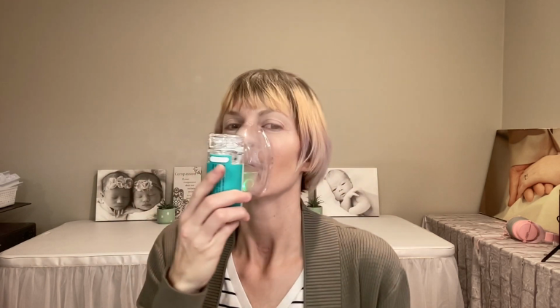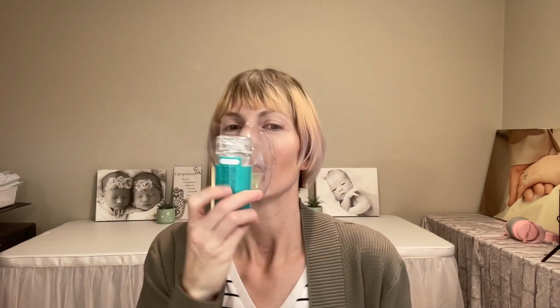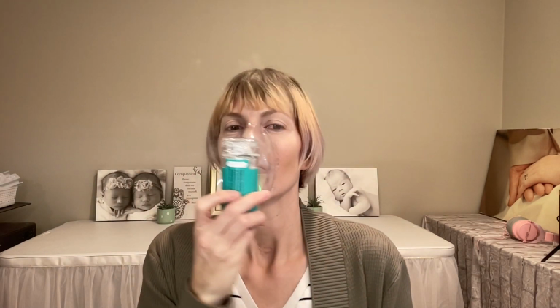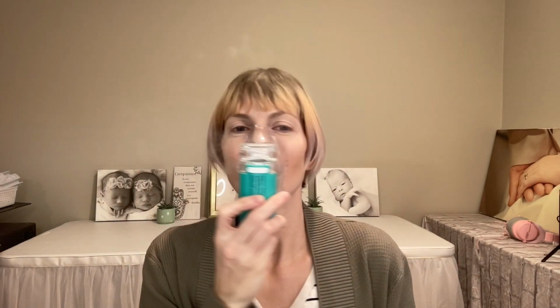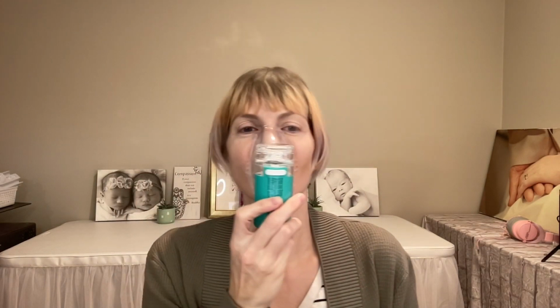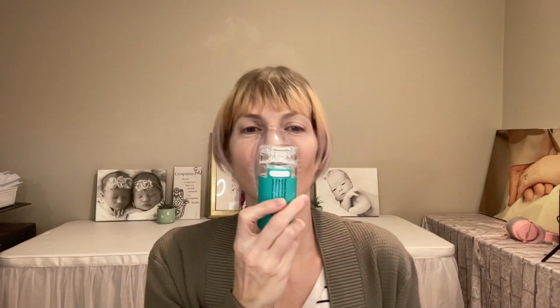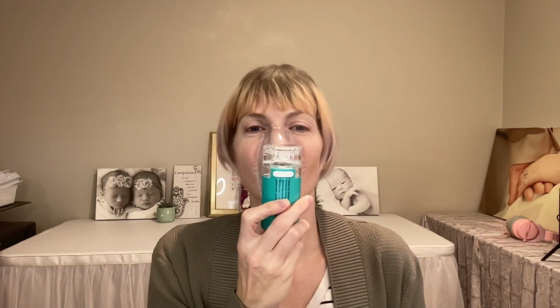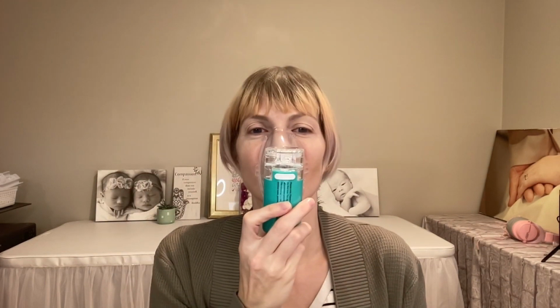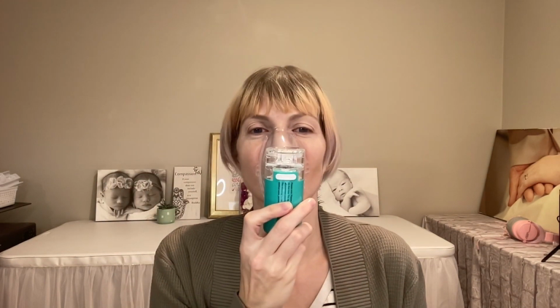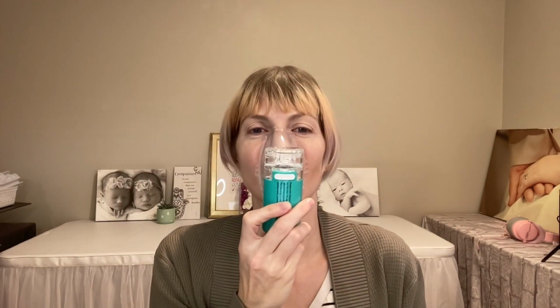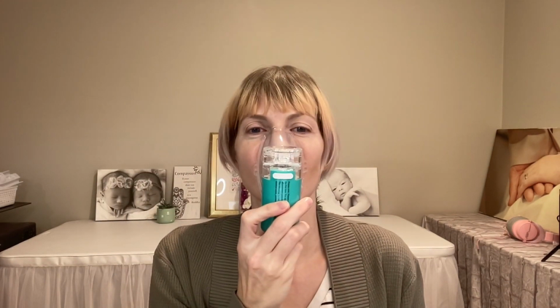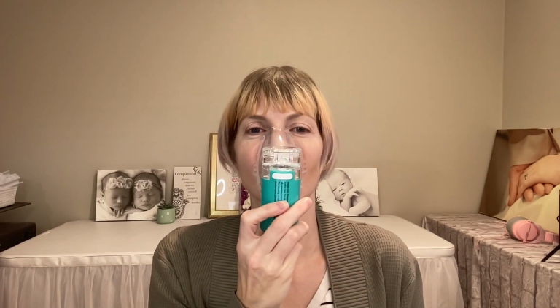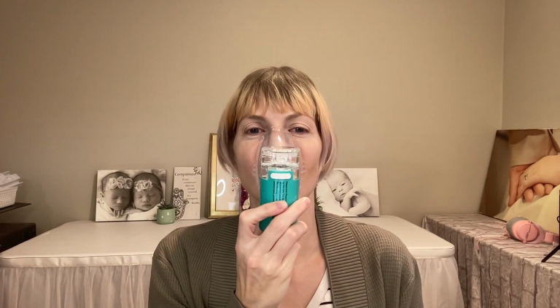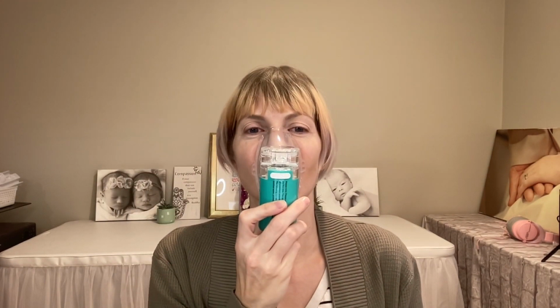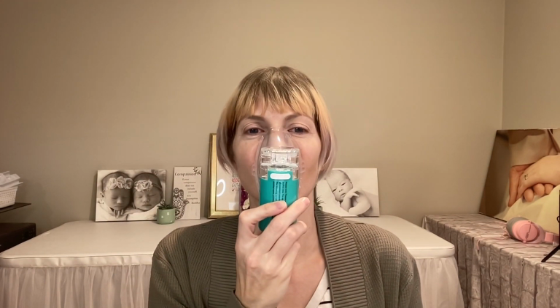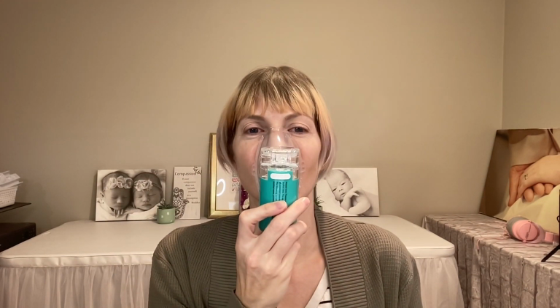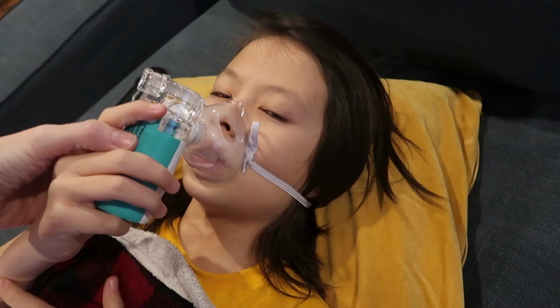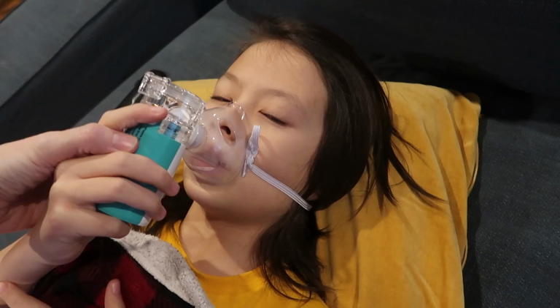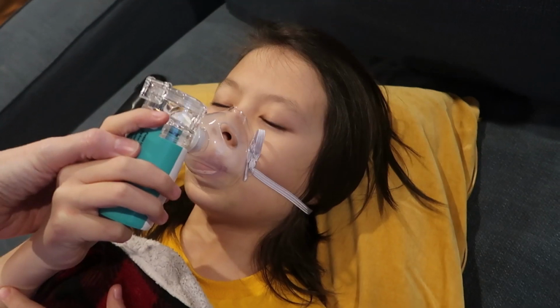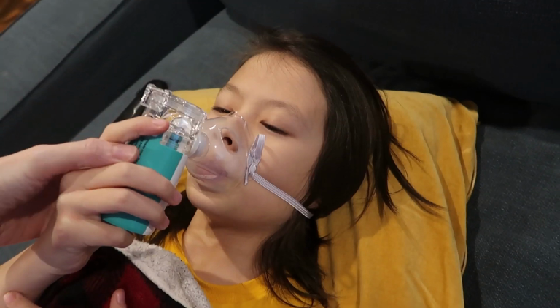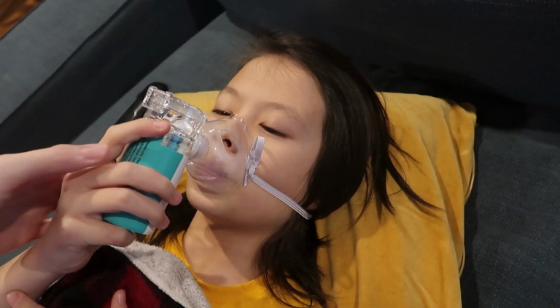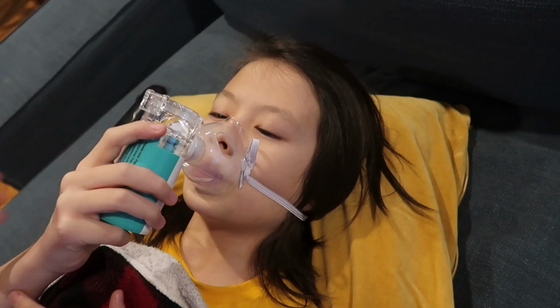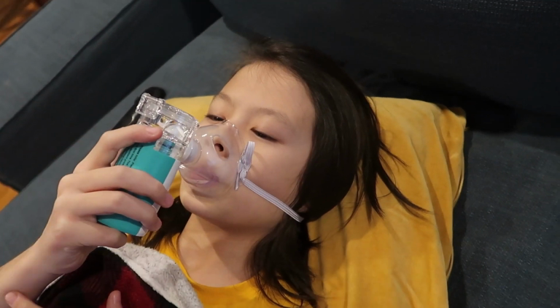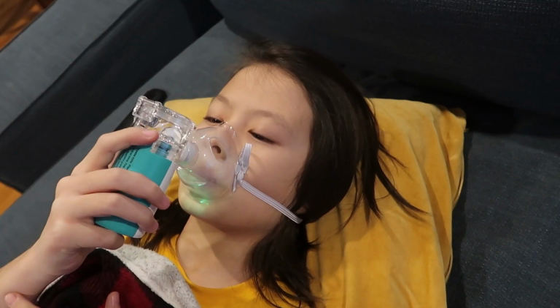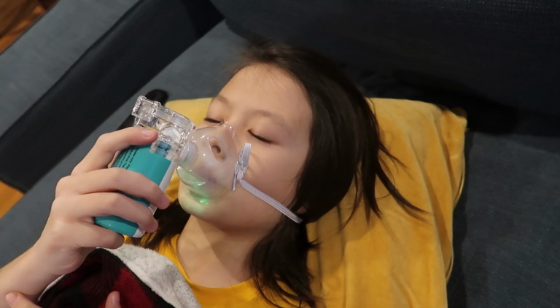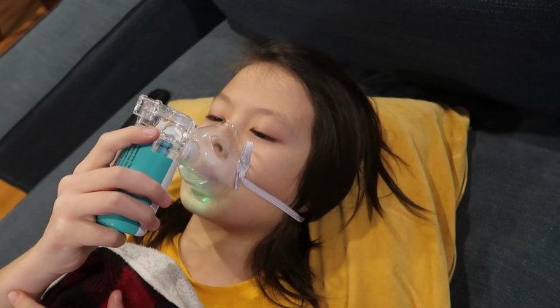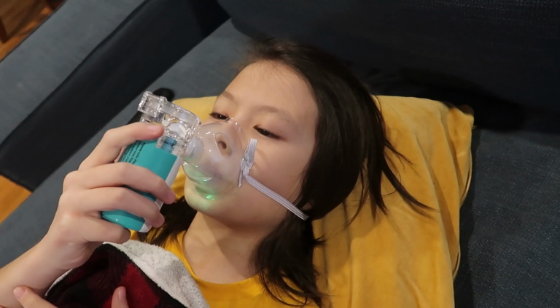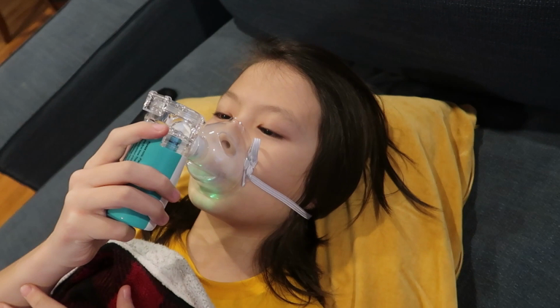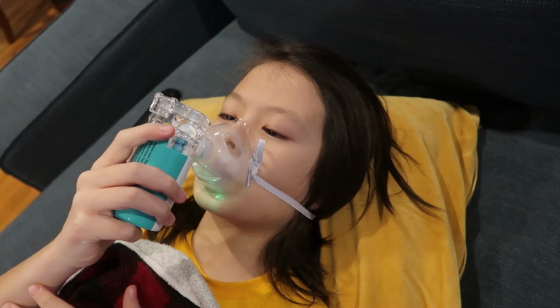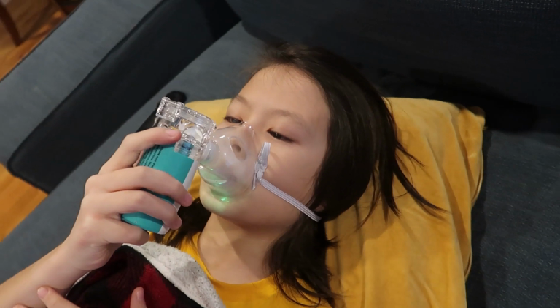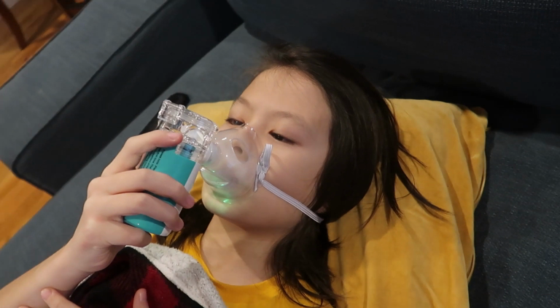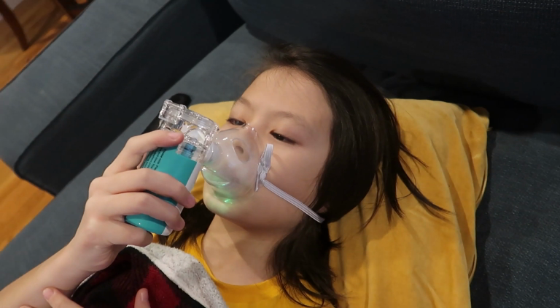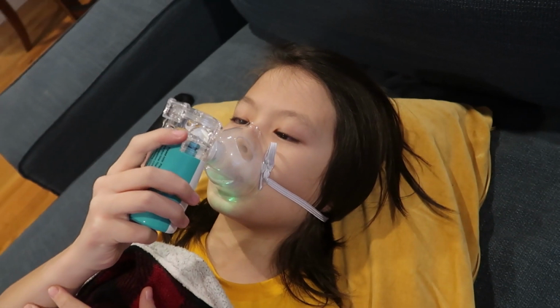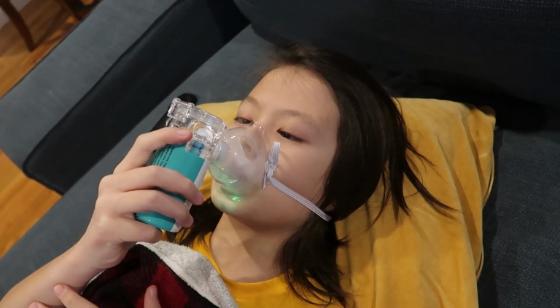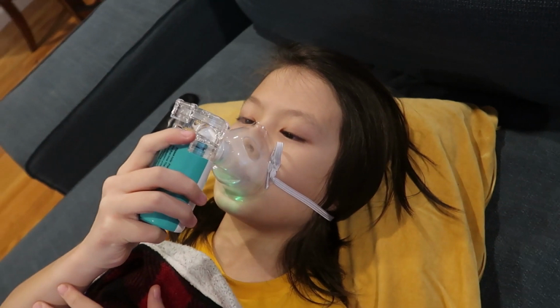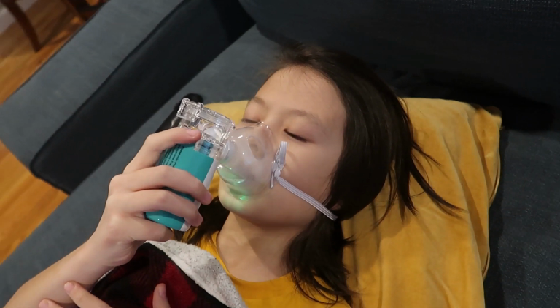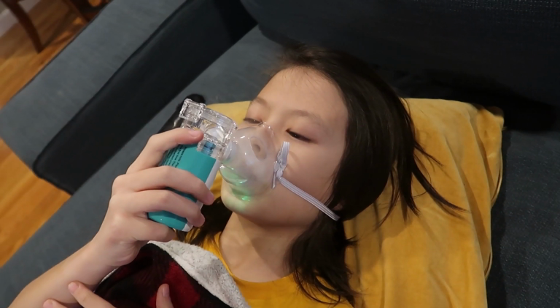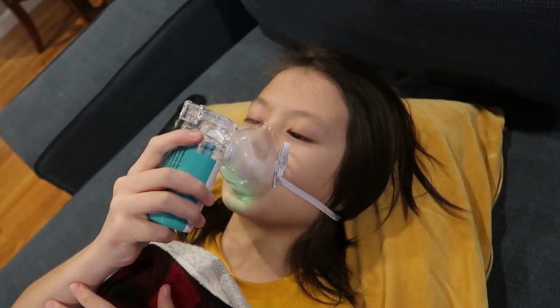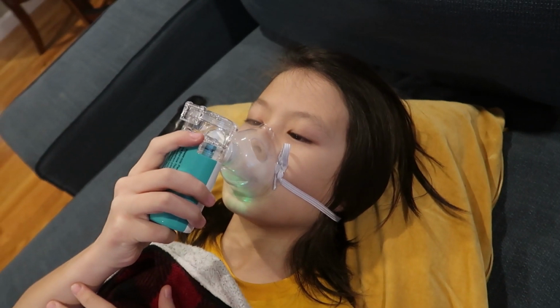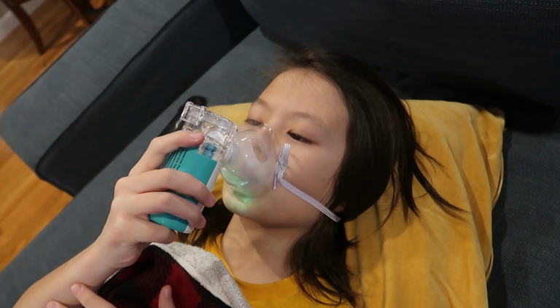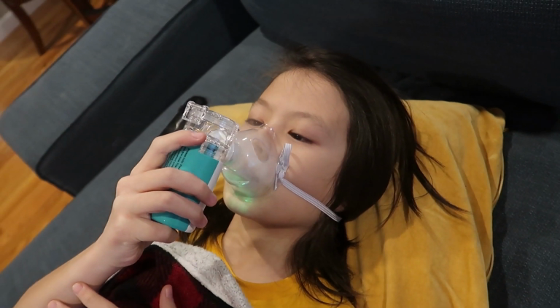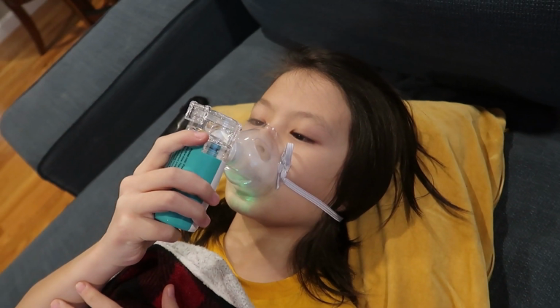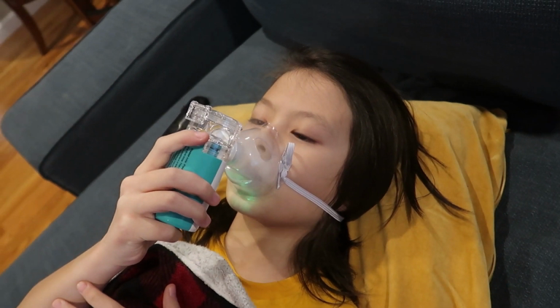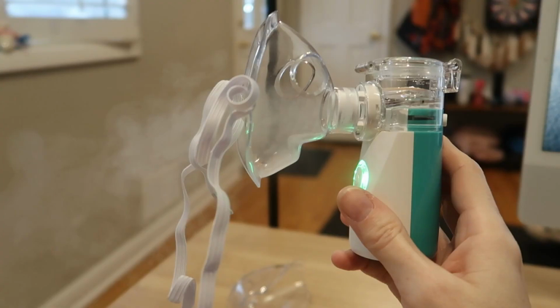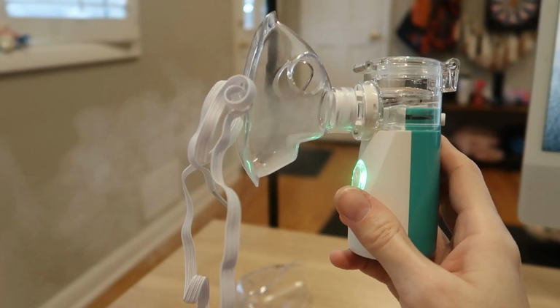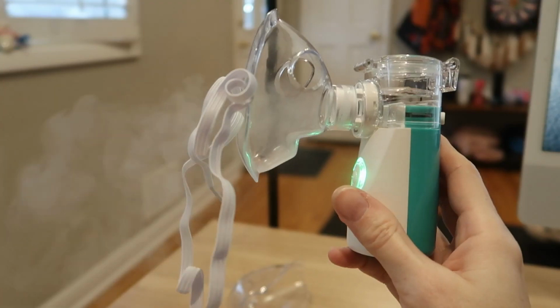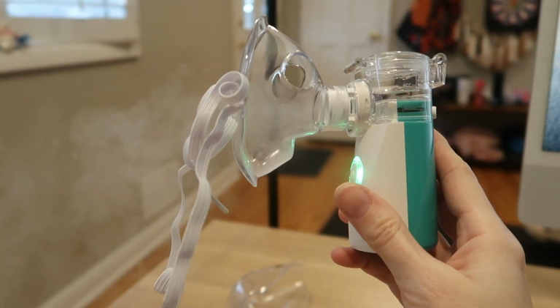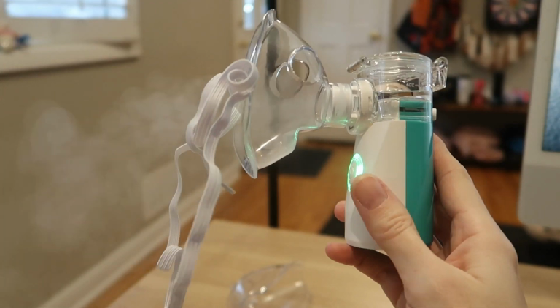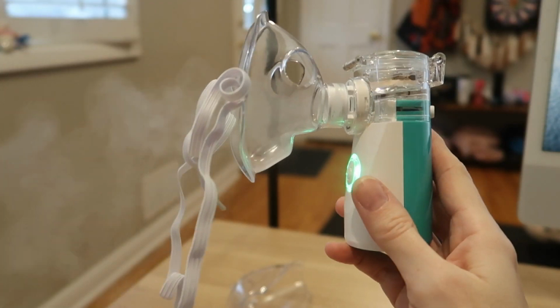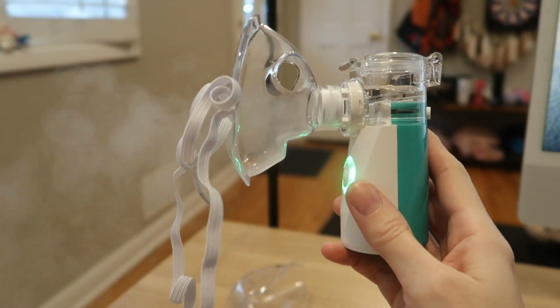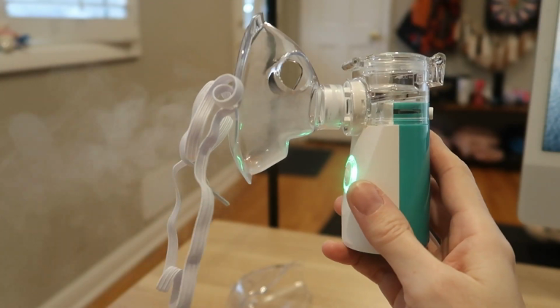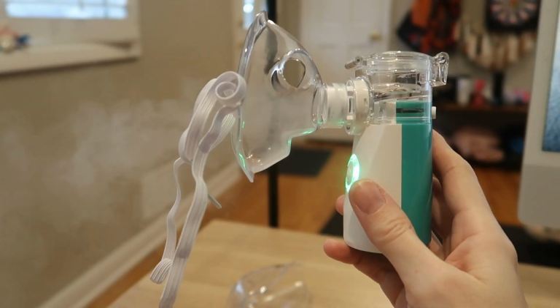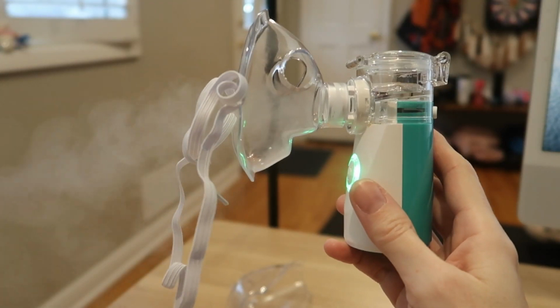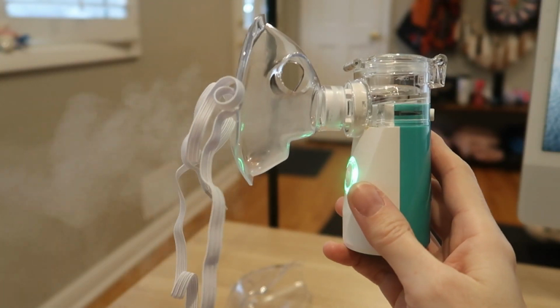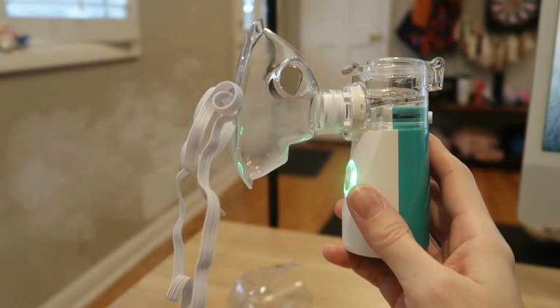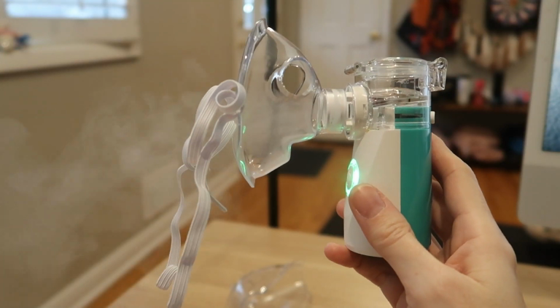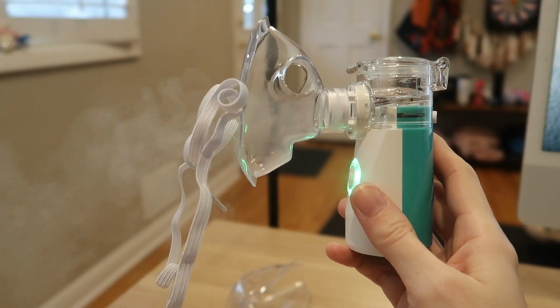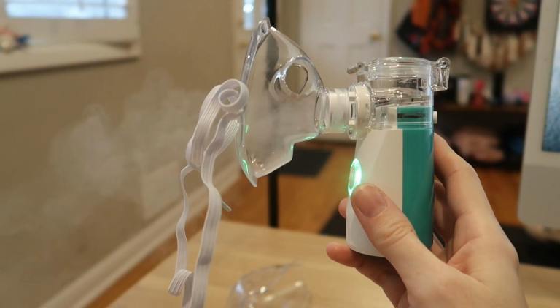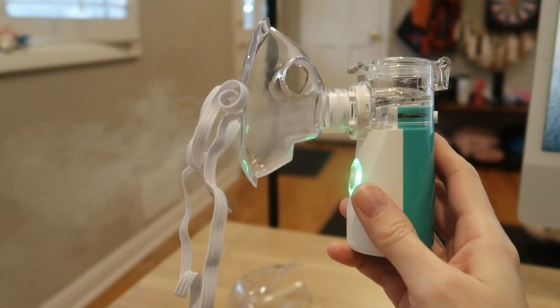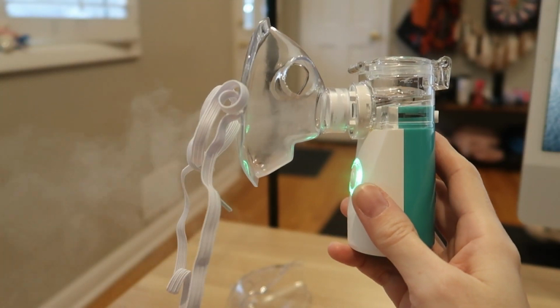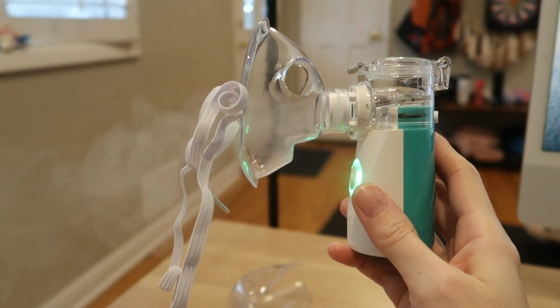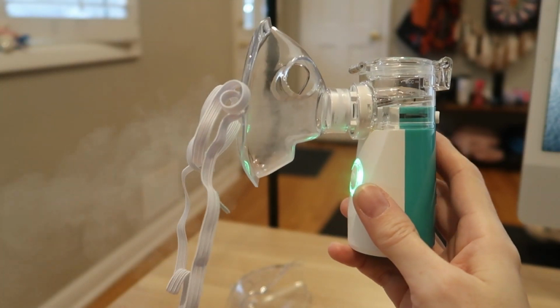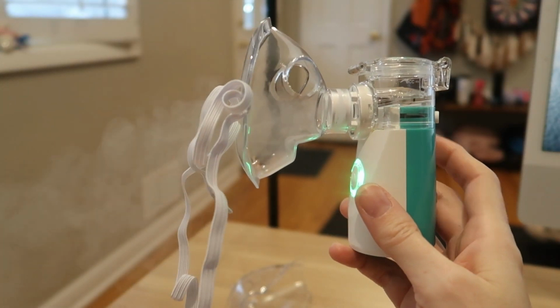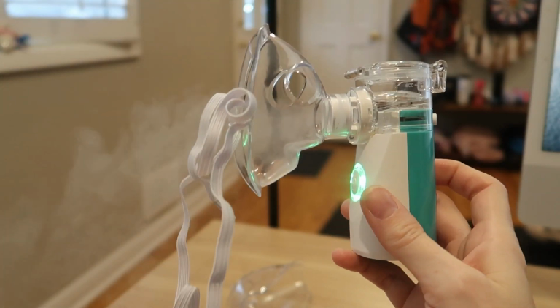Running under 30 decibels, it's much quieter and much less scary for young children than those larger nebulizing machines.